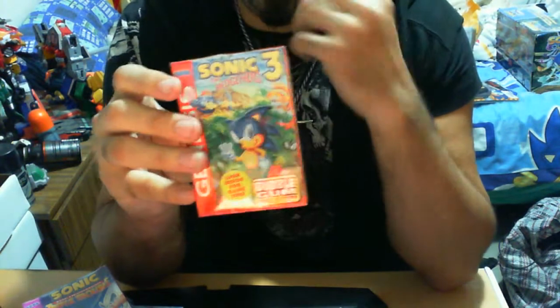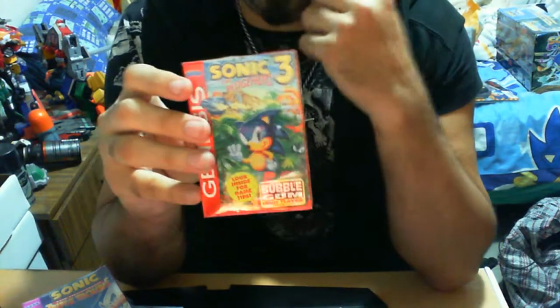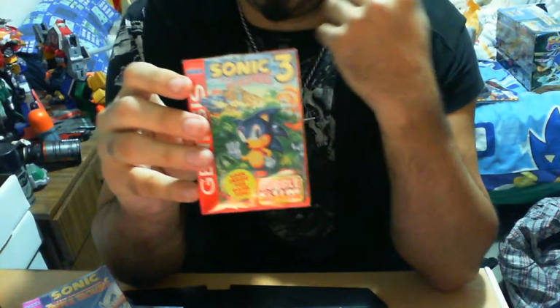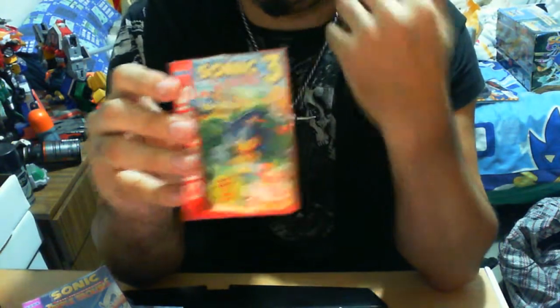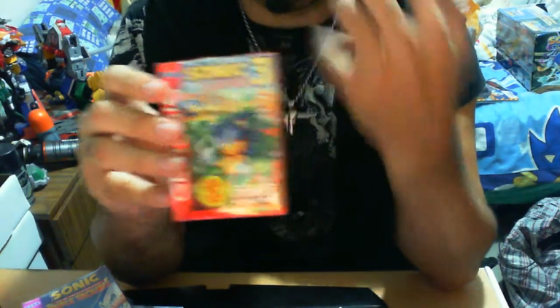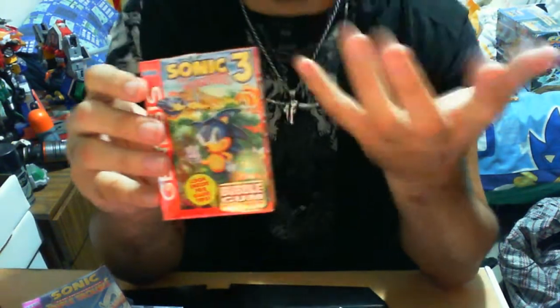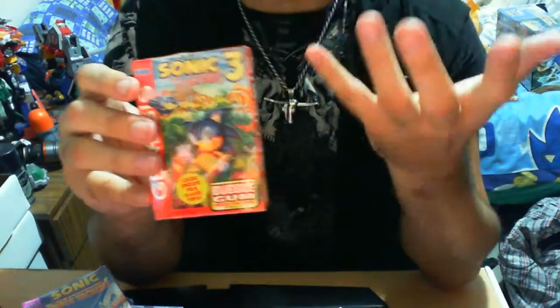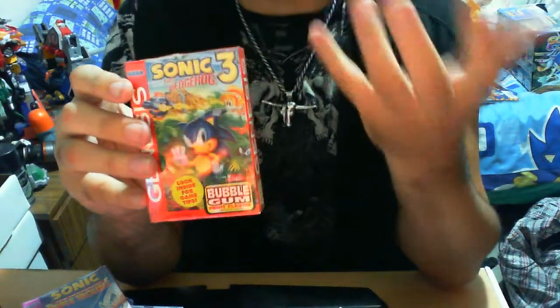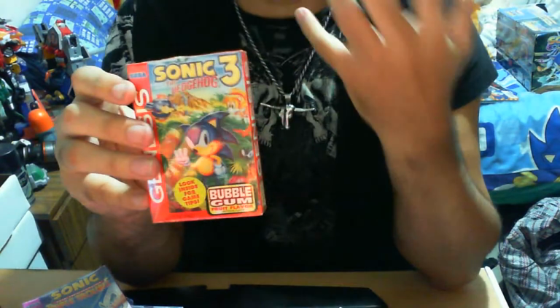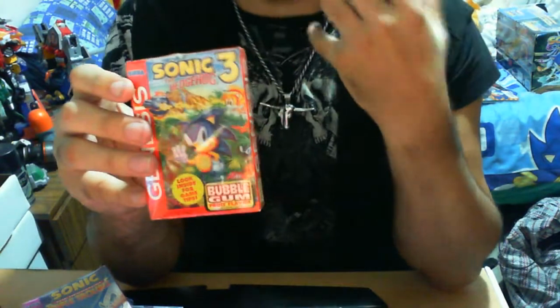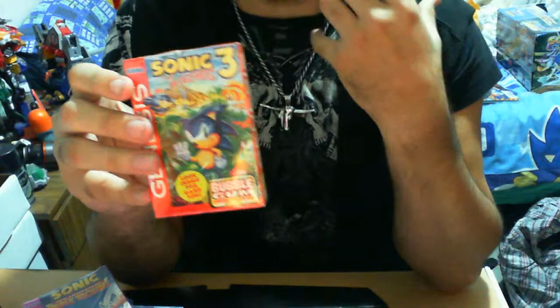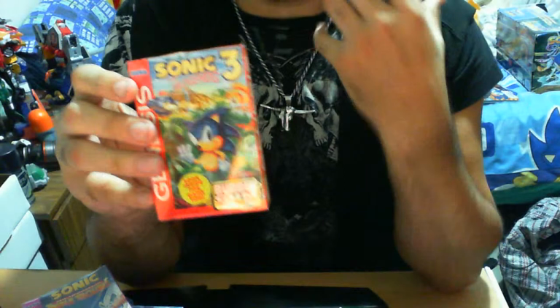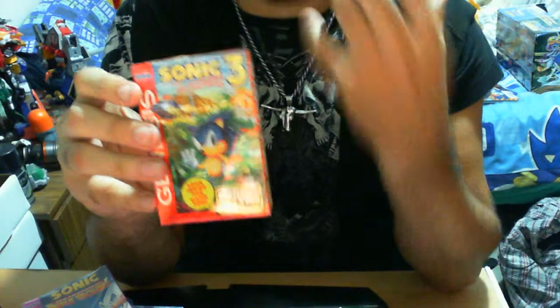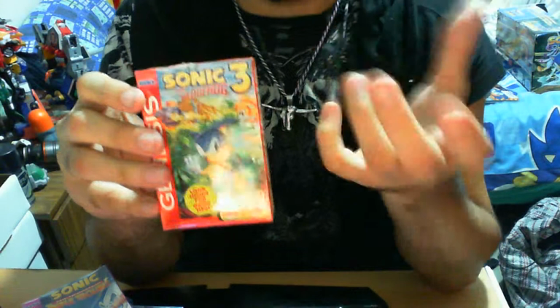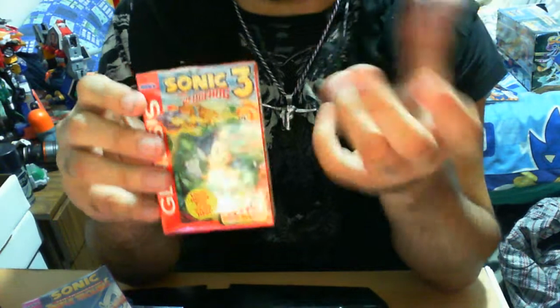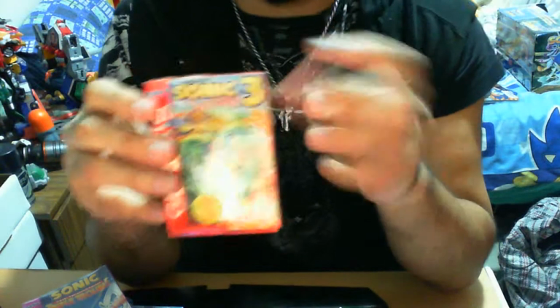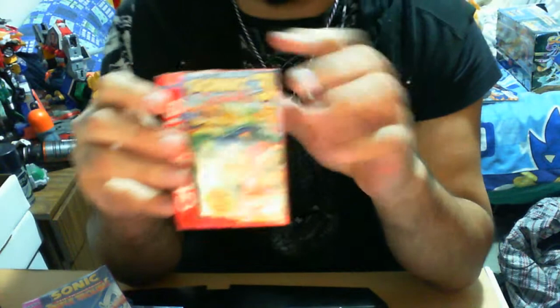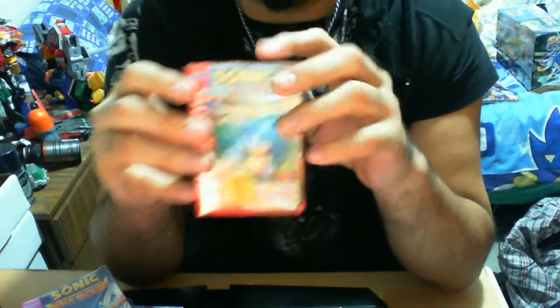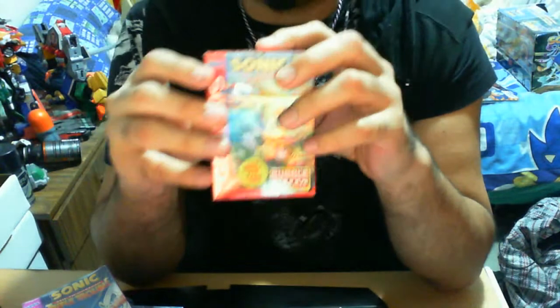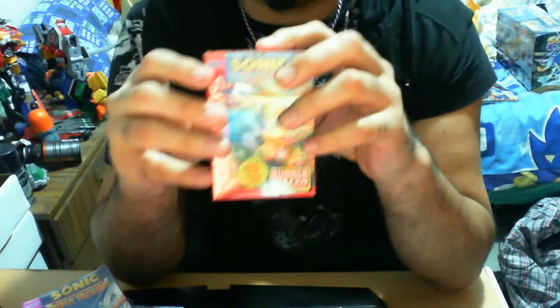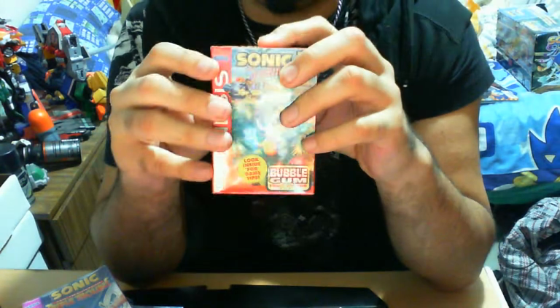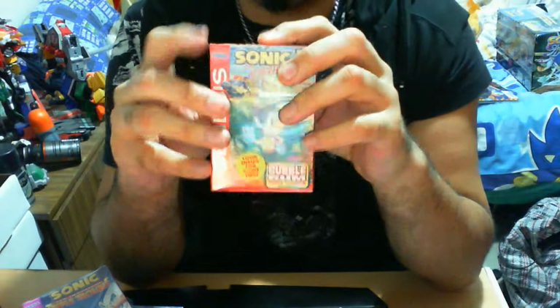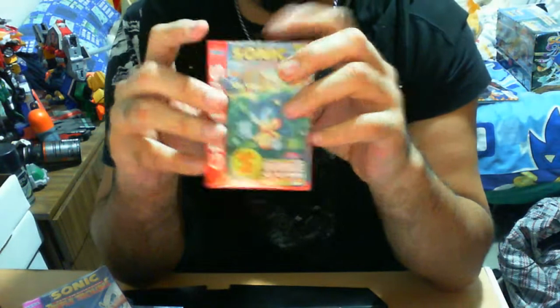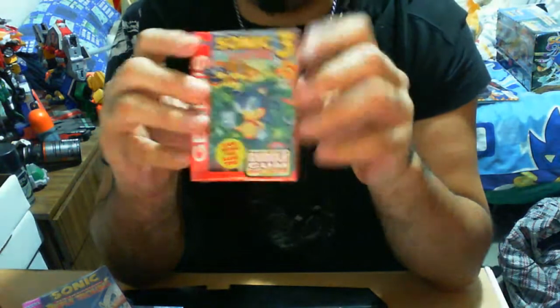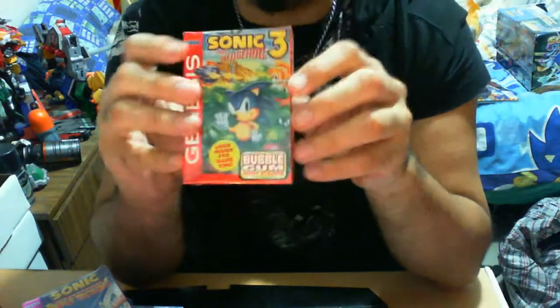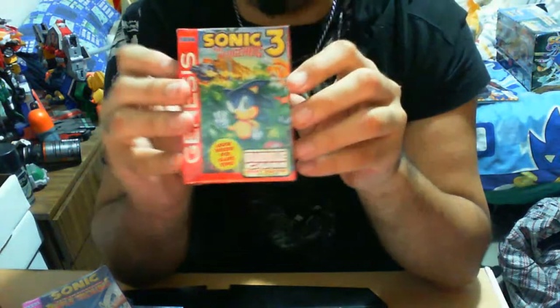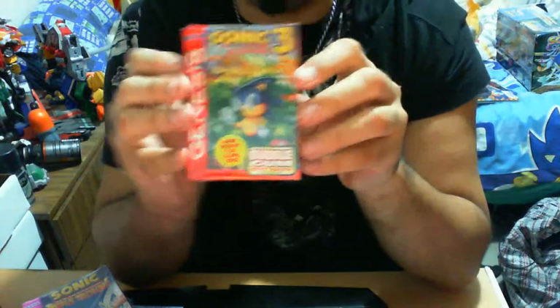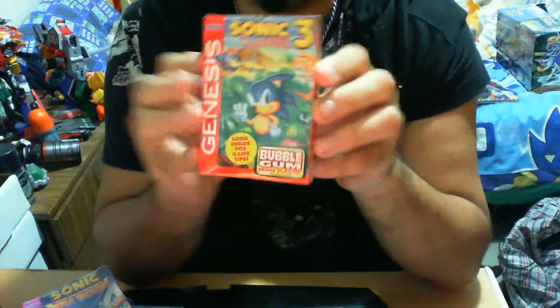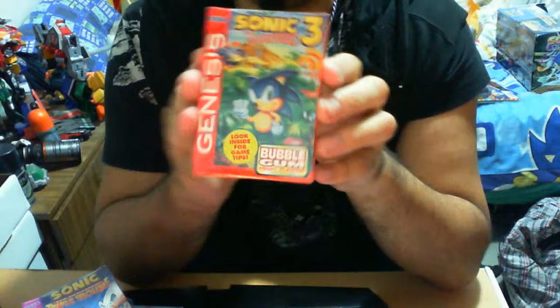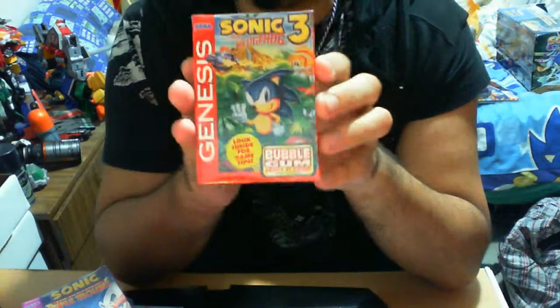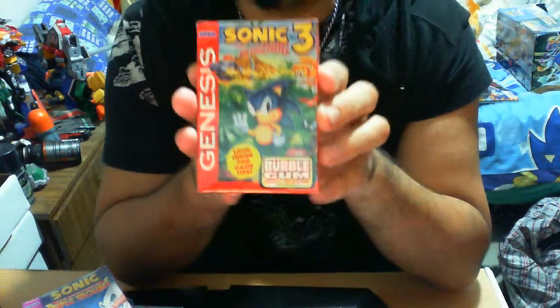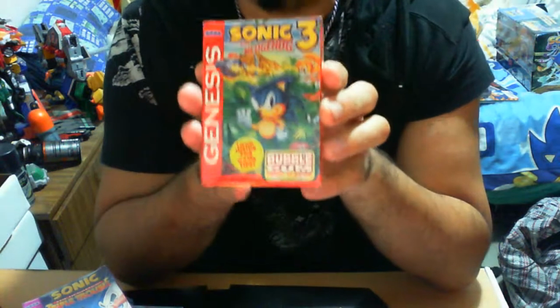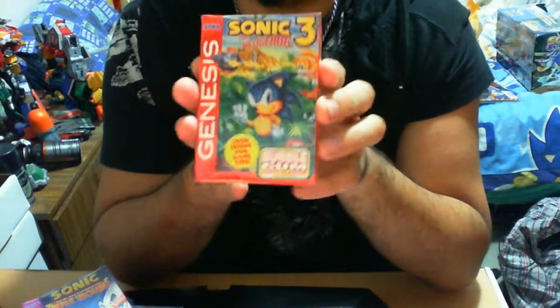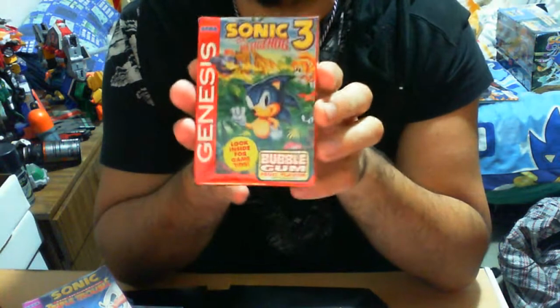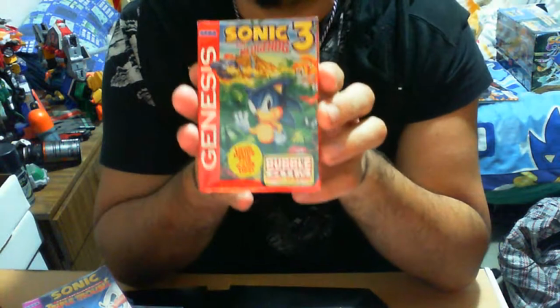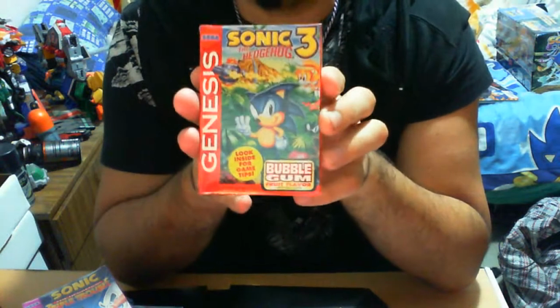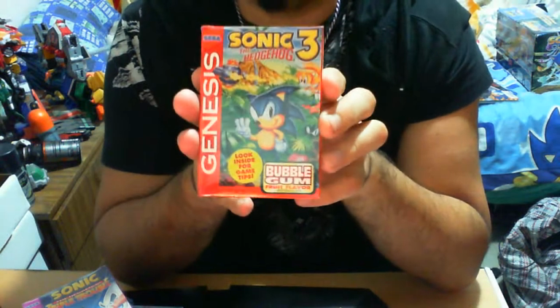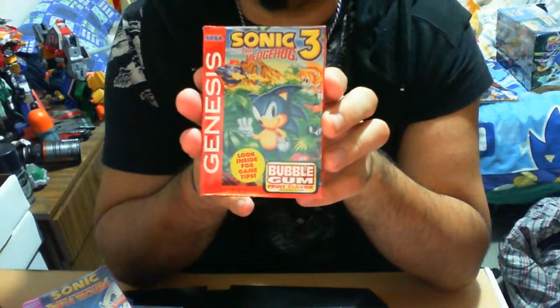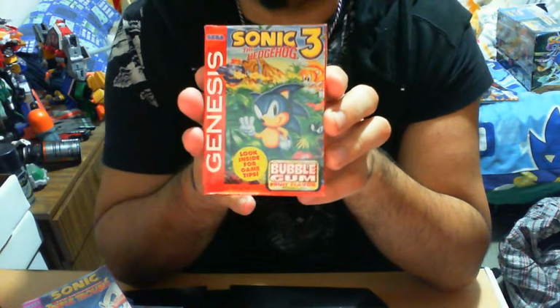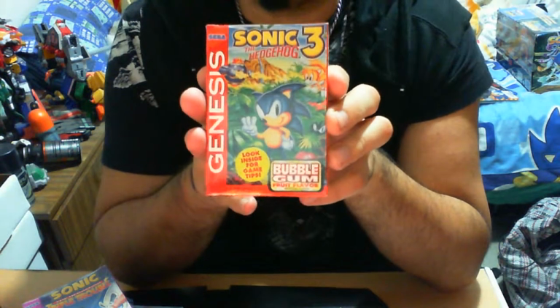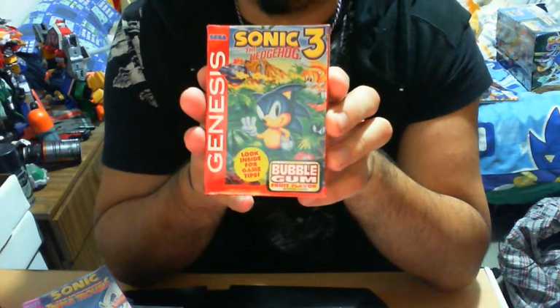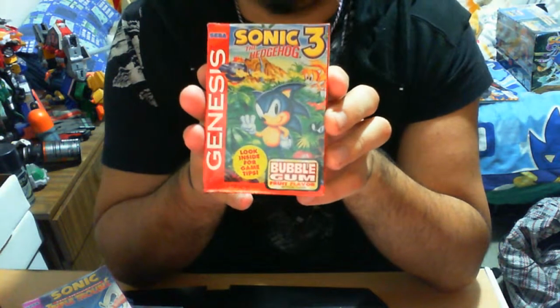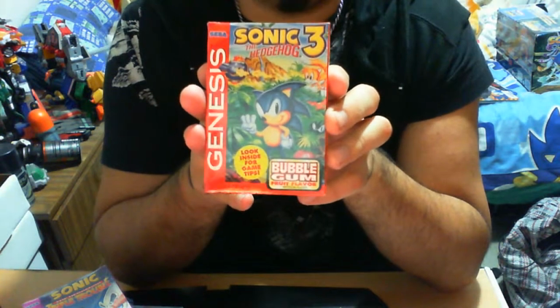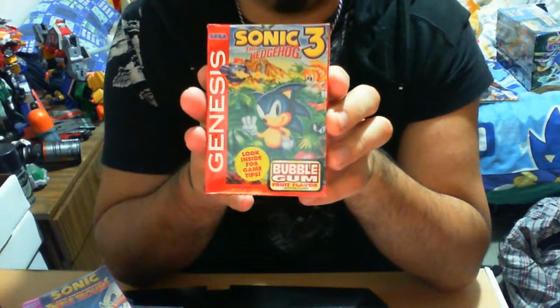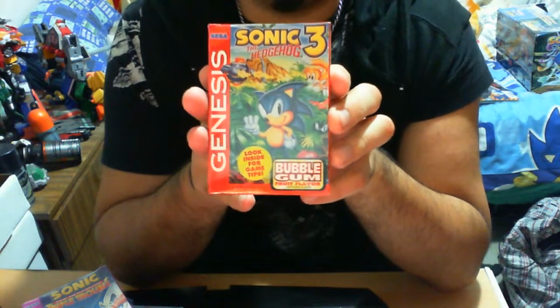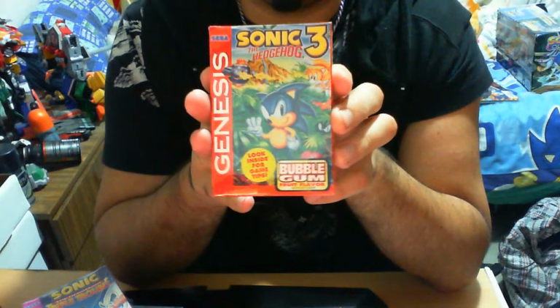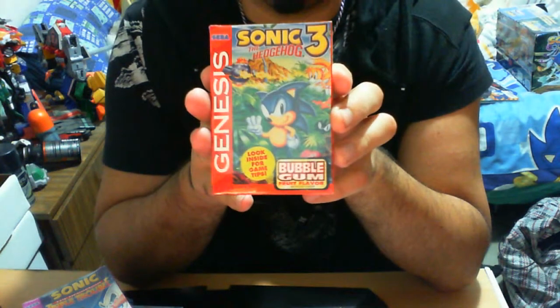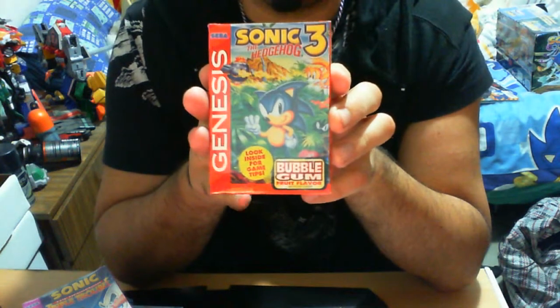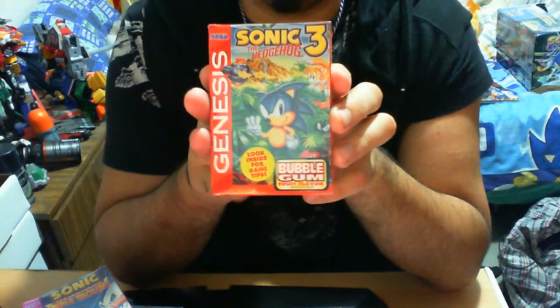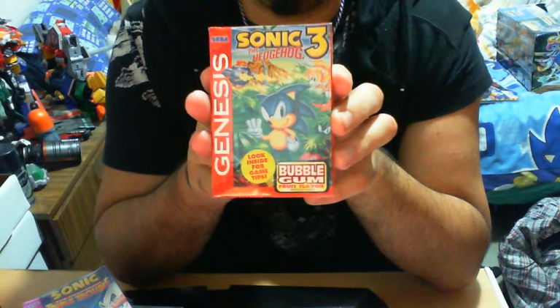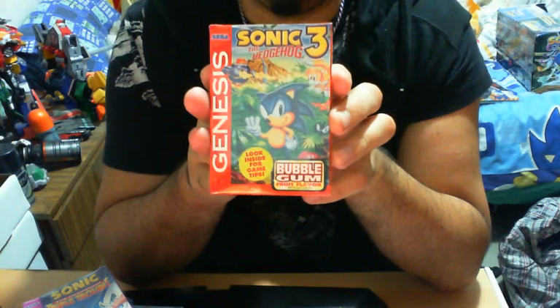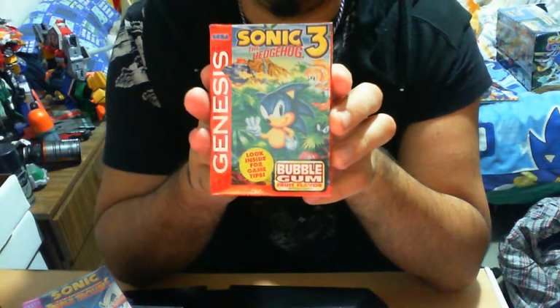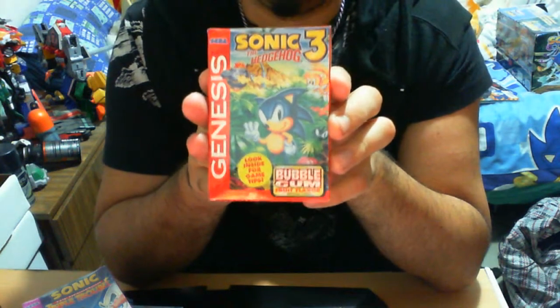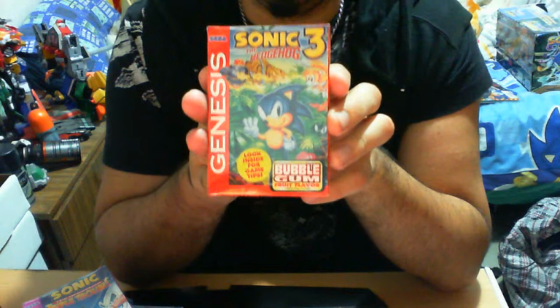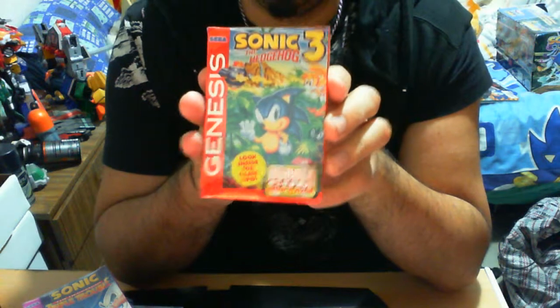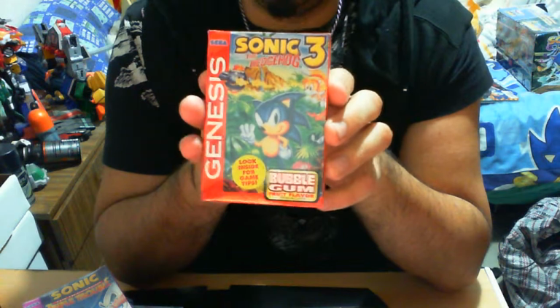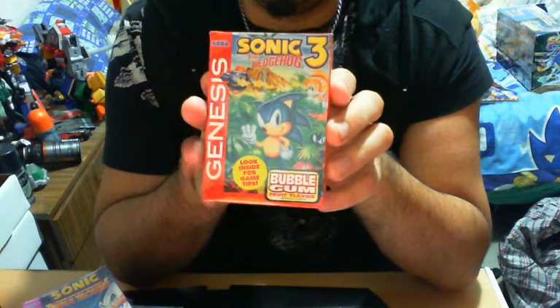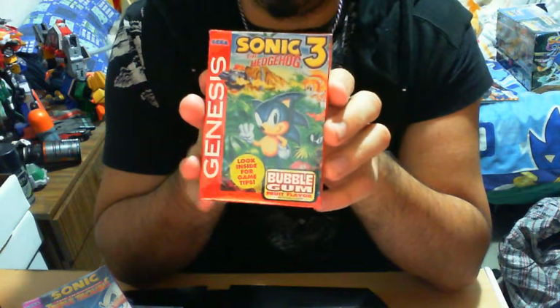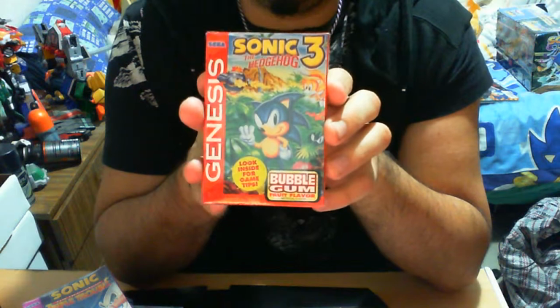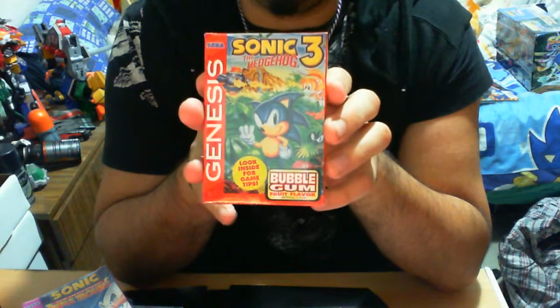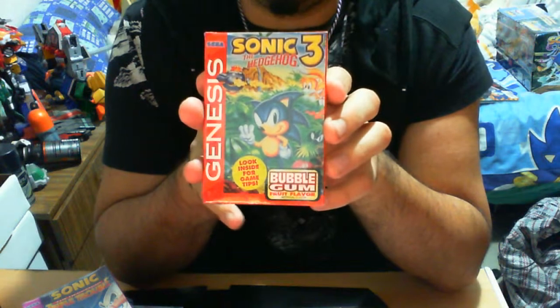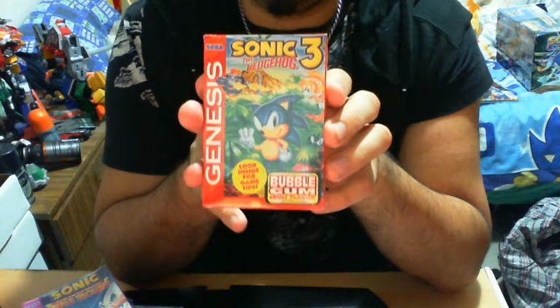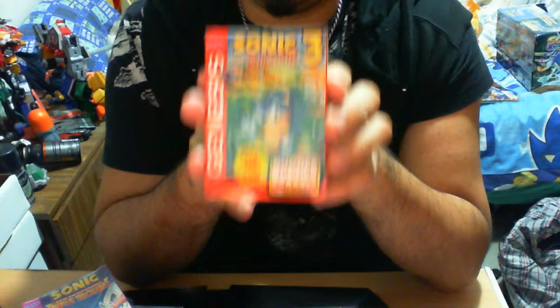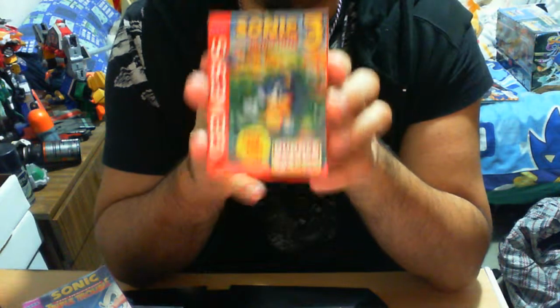I don't have another one, so I can't show you the card — I don't even know what it looks like. I've tried to look around for this. It's quite an elusive product. Maybe nobody cared too much about it.